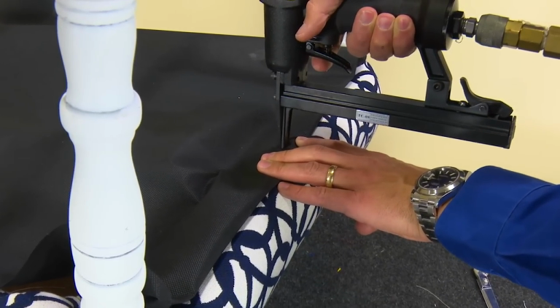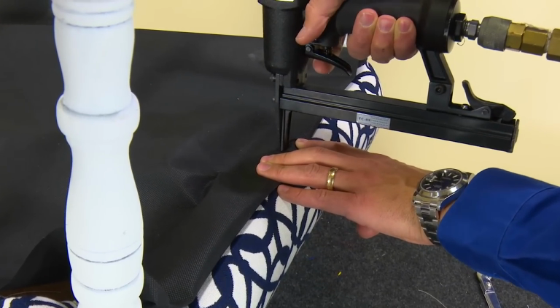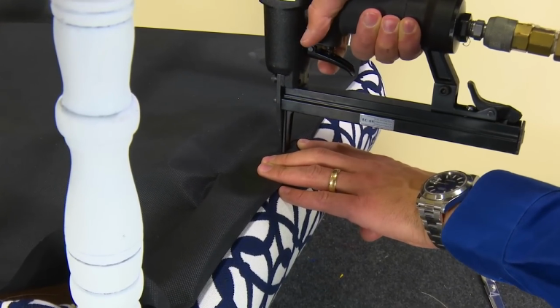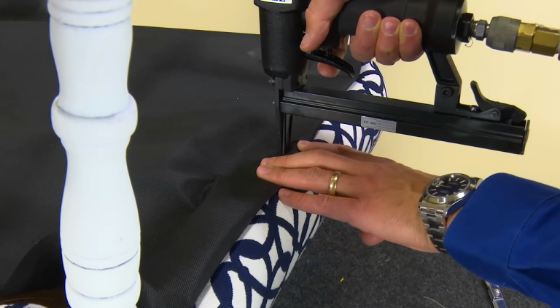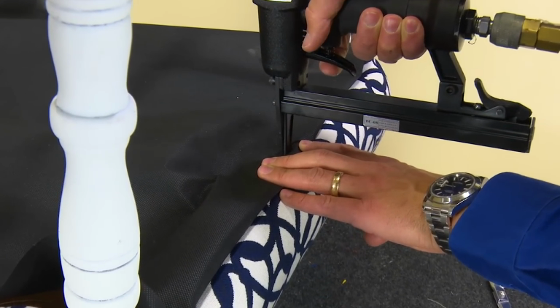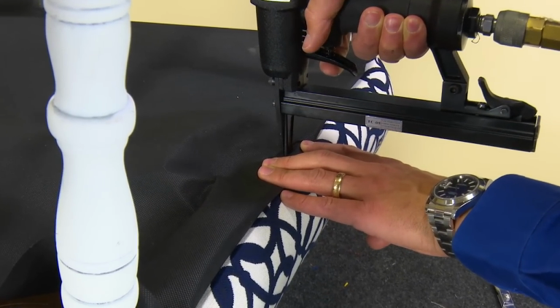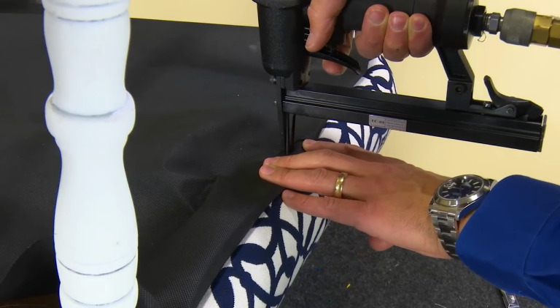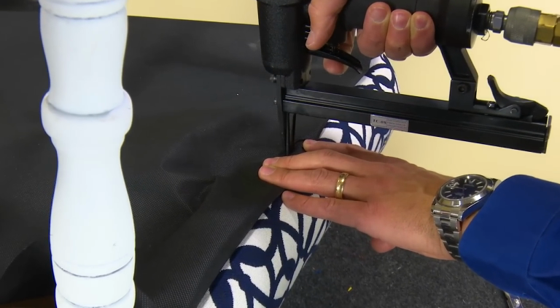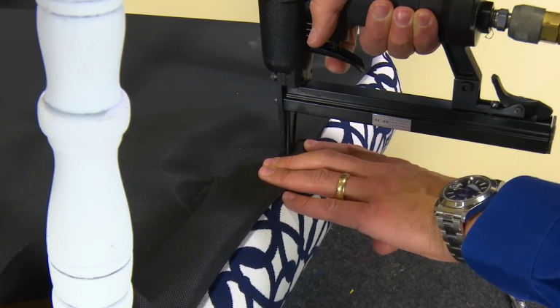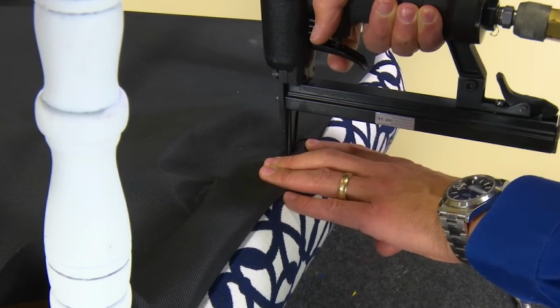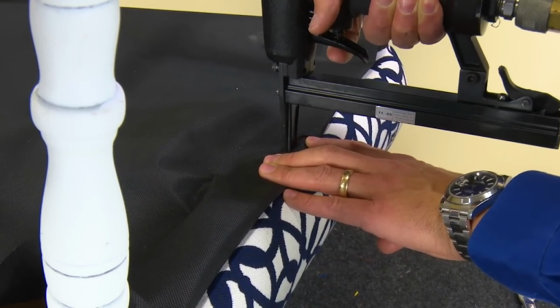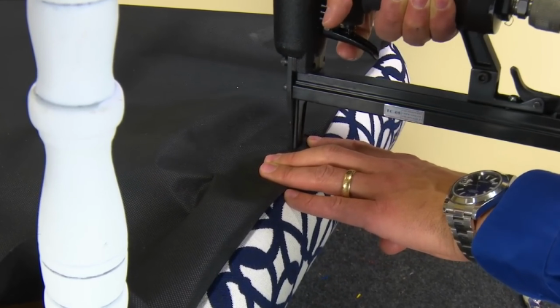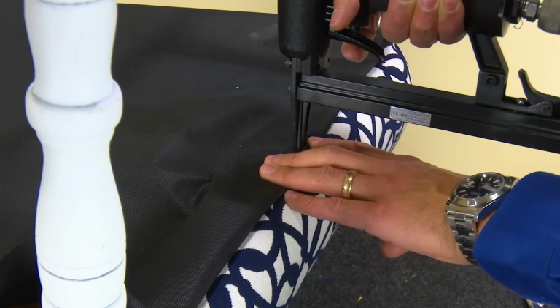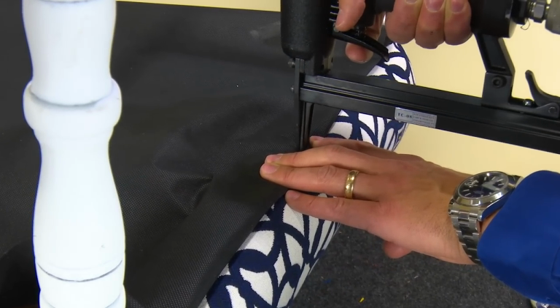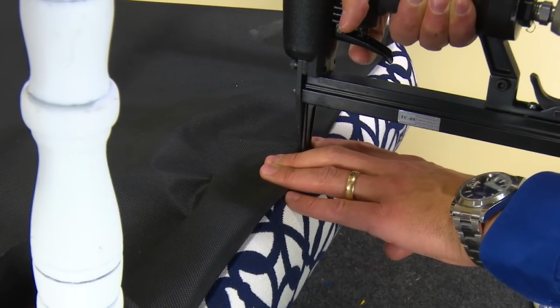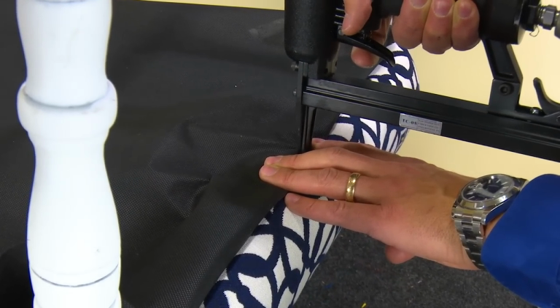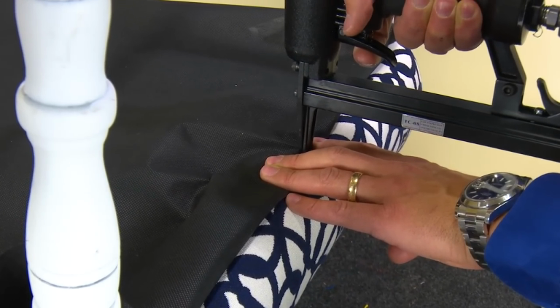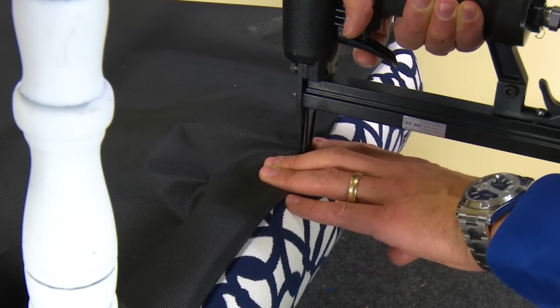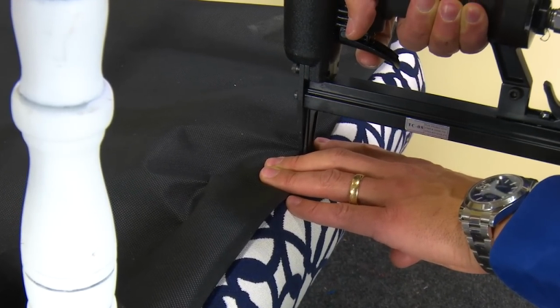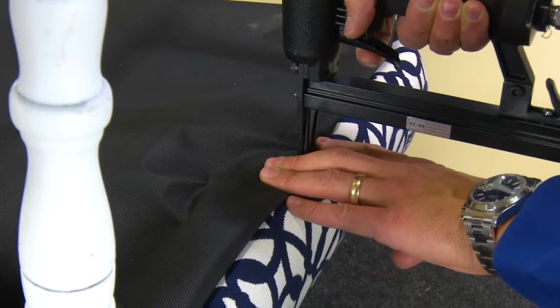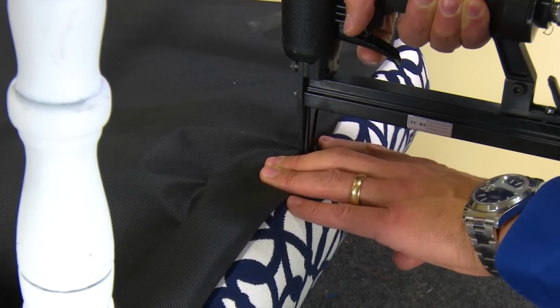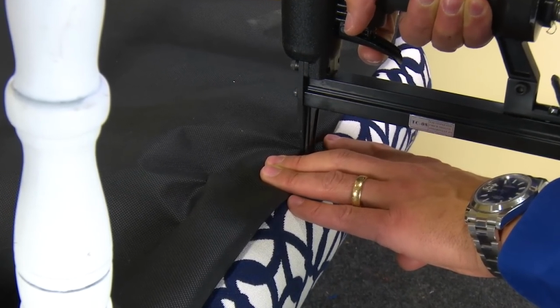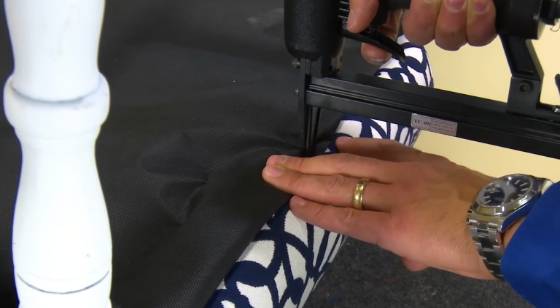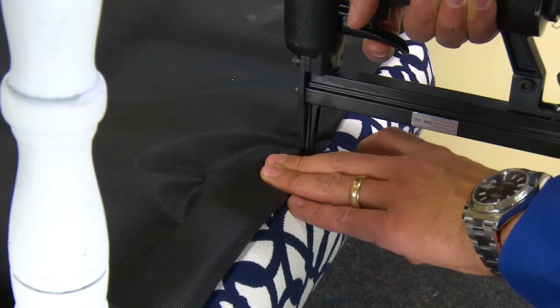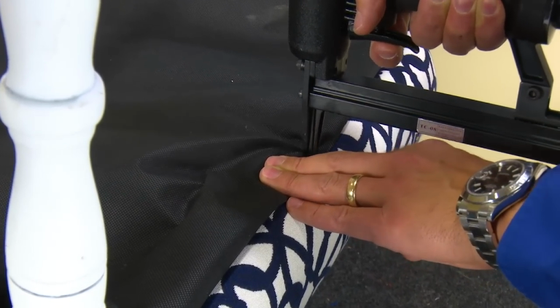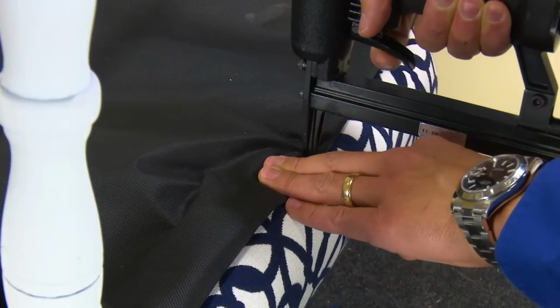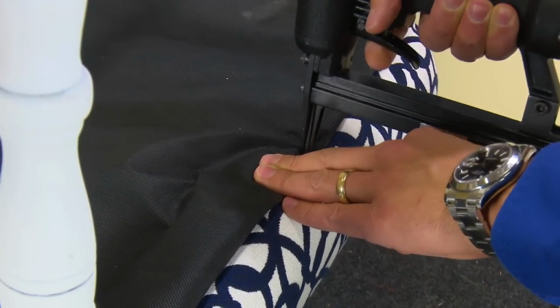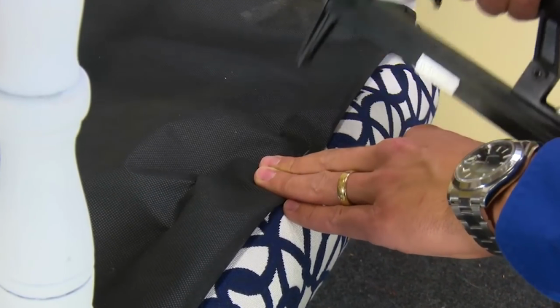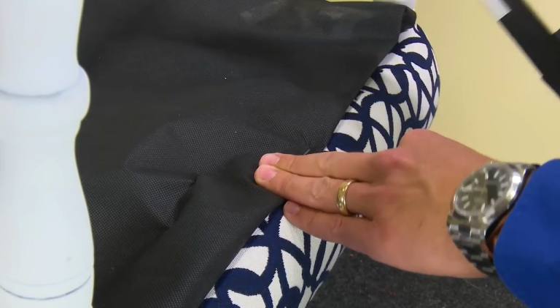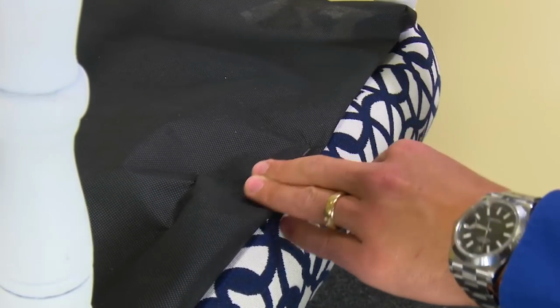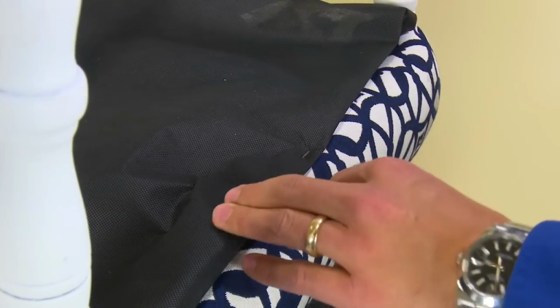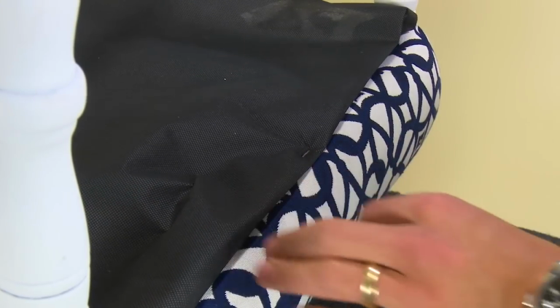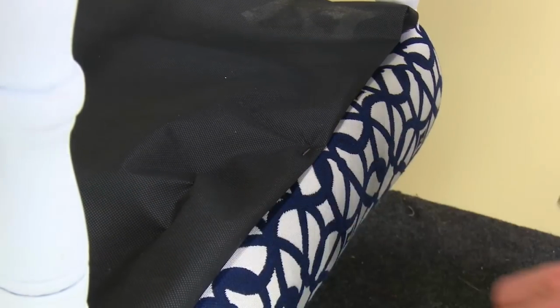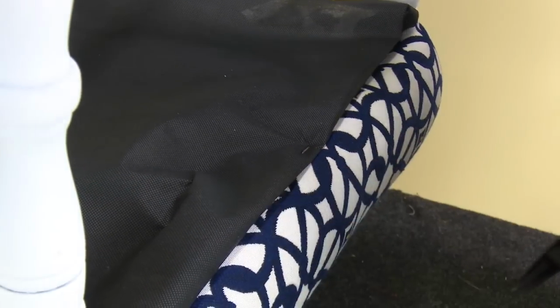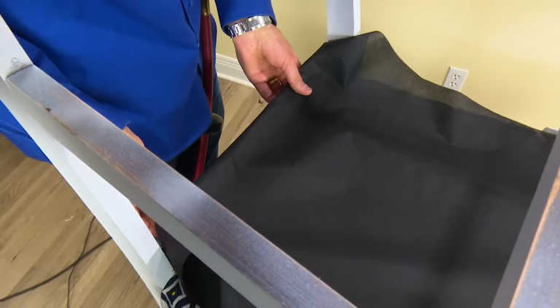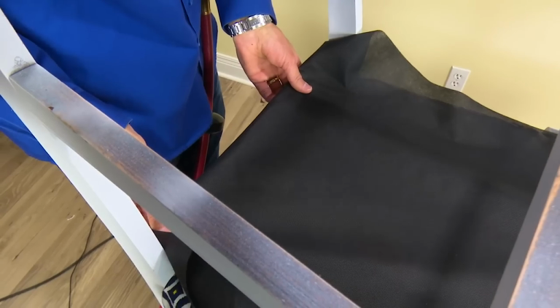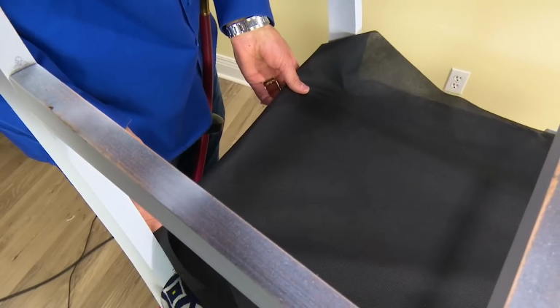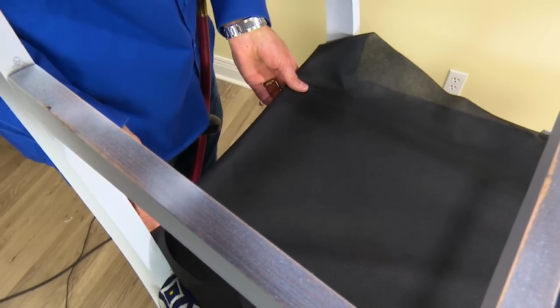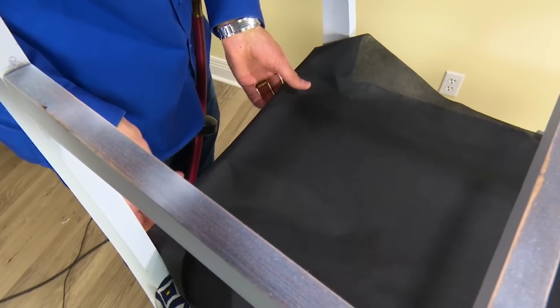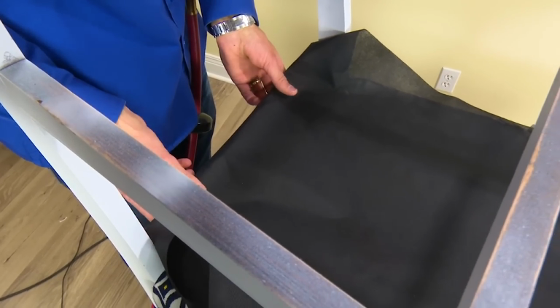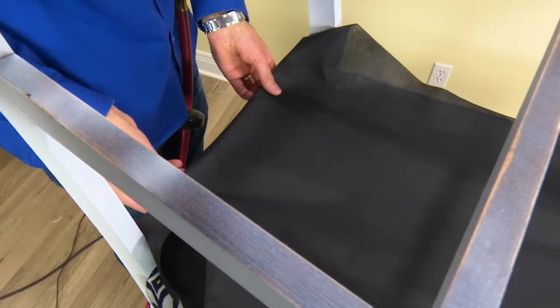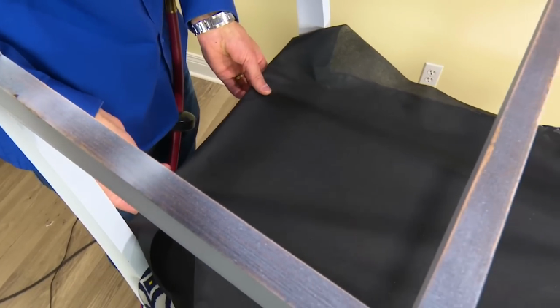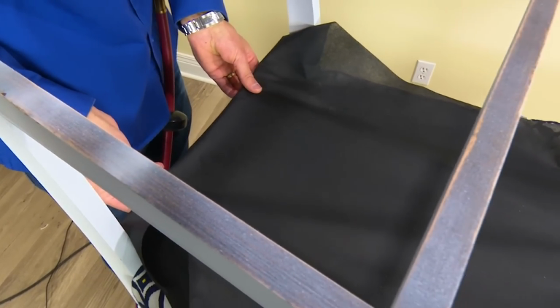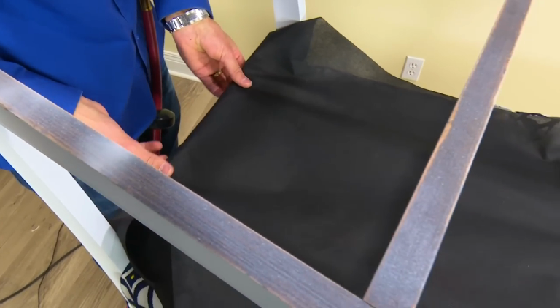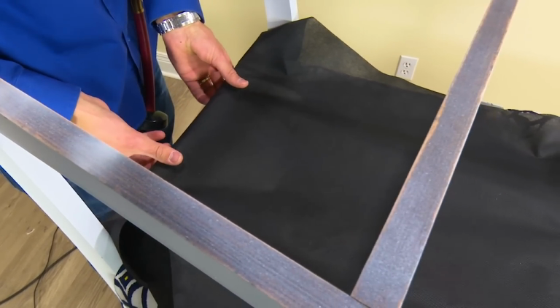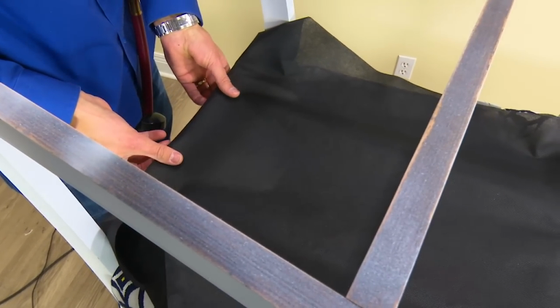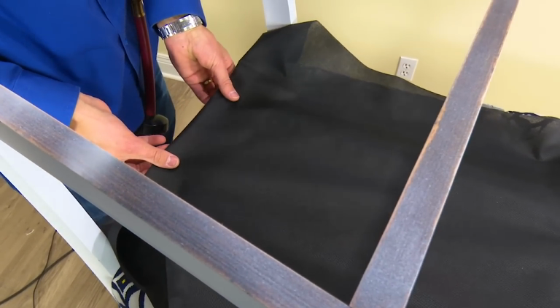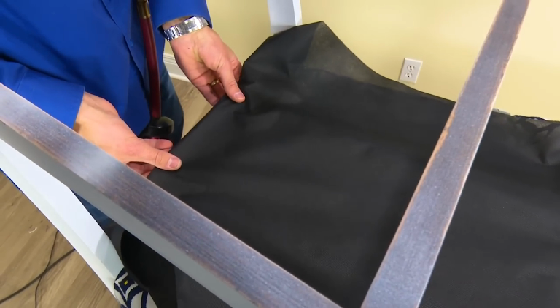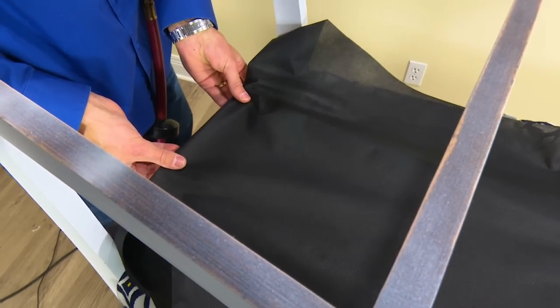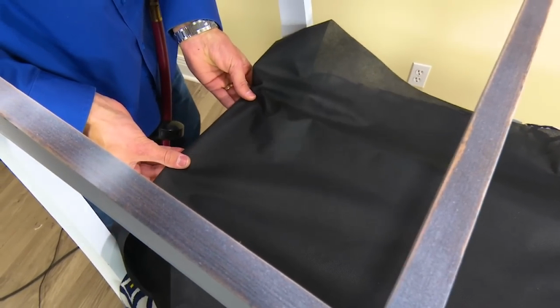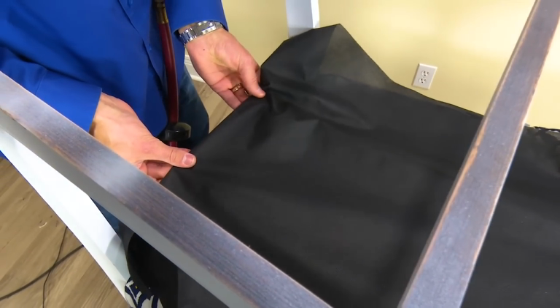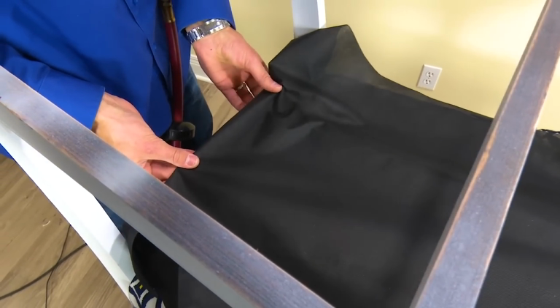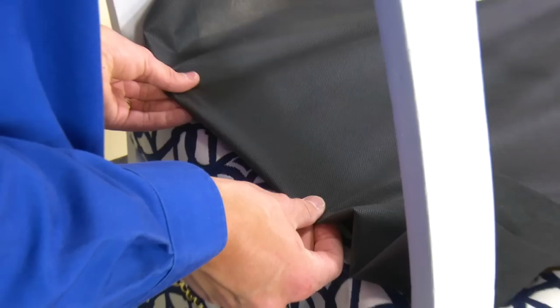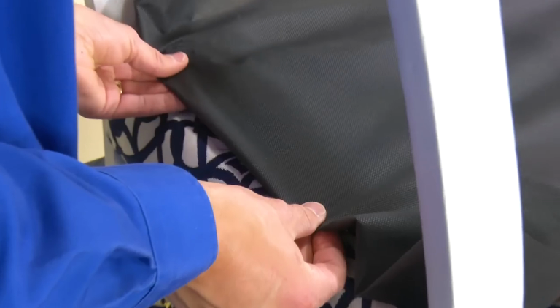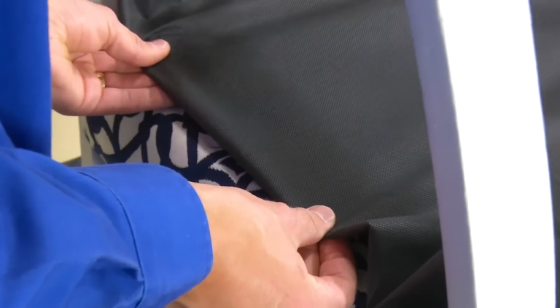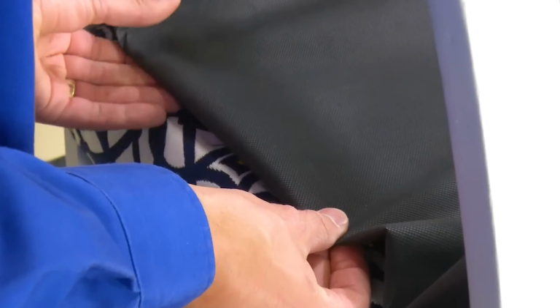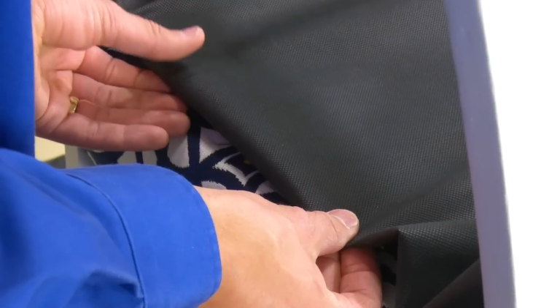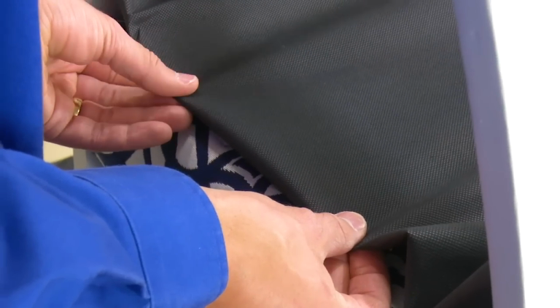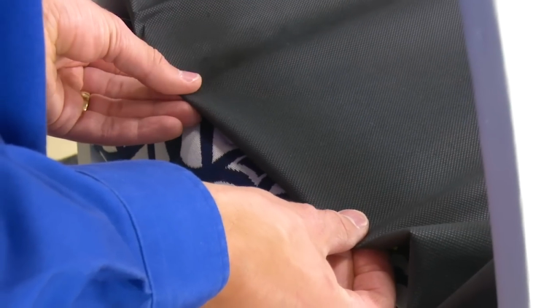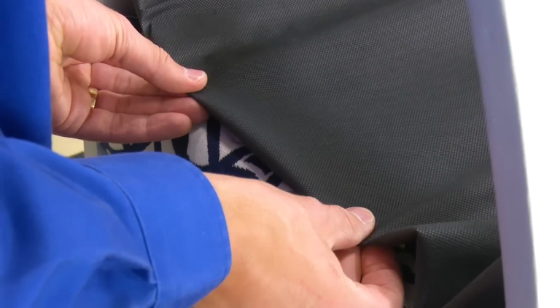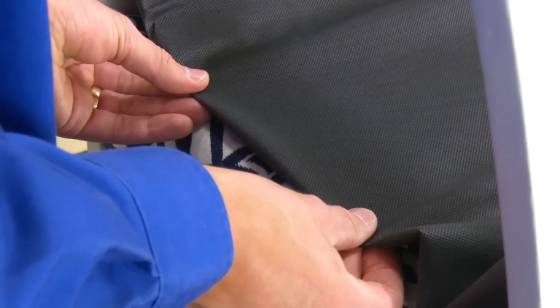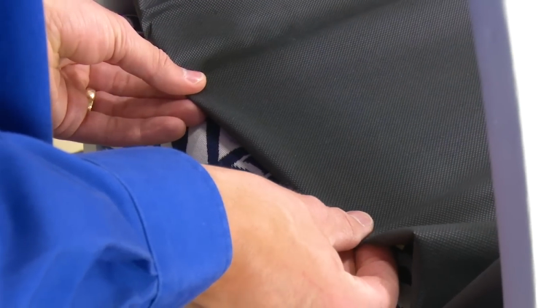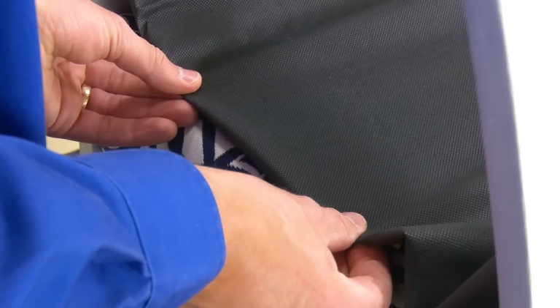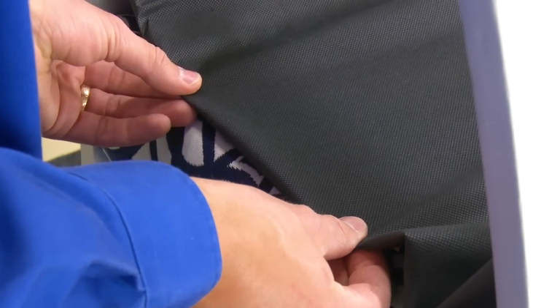Then hem under the fabric along one side and begin by stapling in place with up to 3 staples near the center location on that edge.